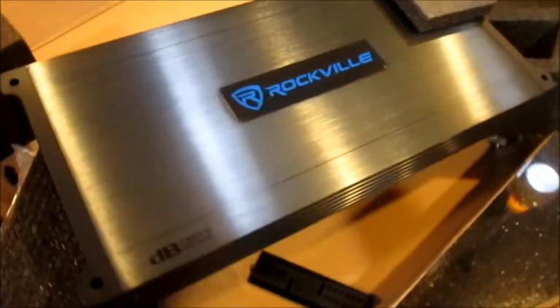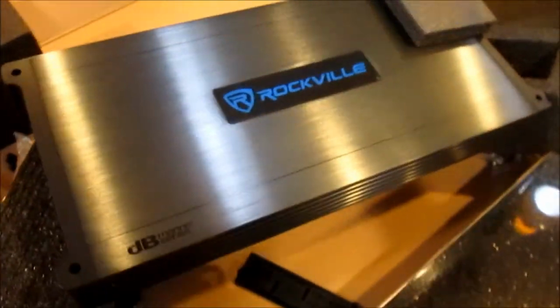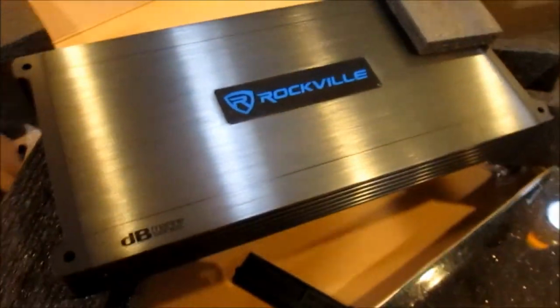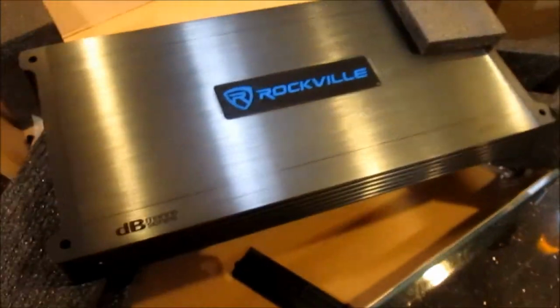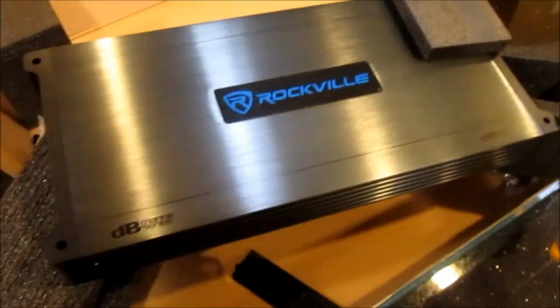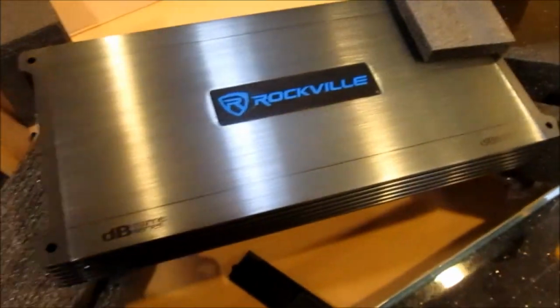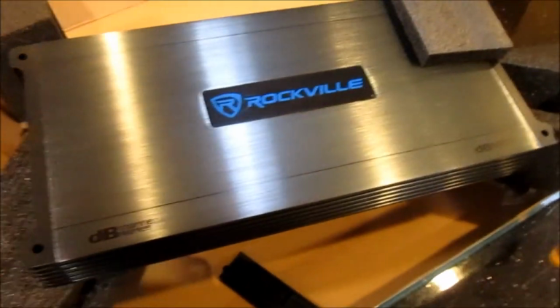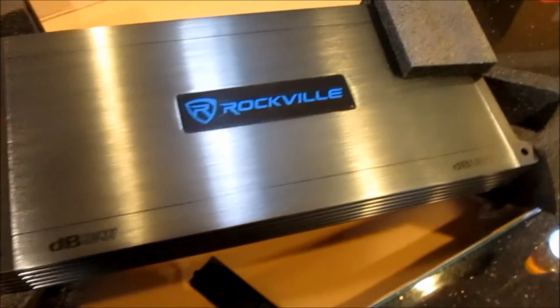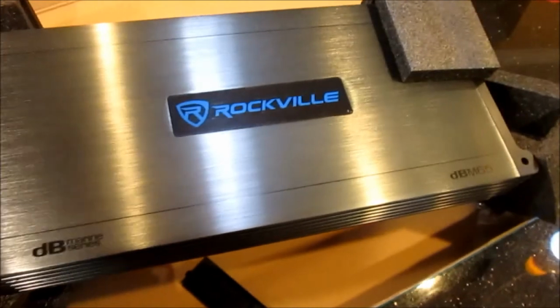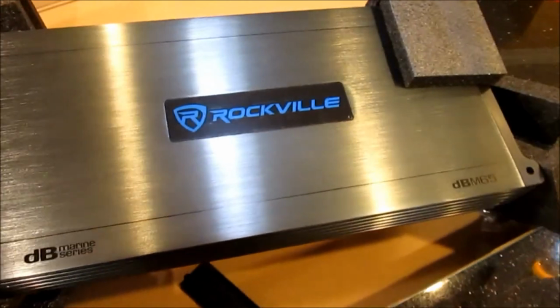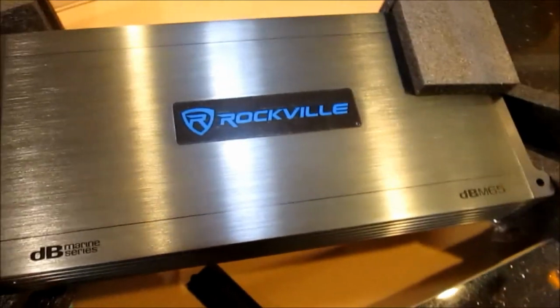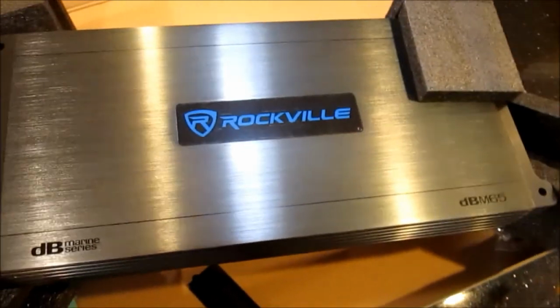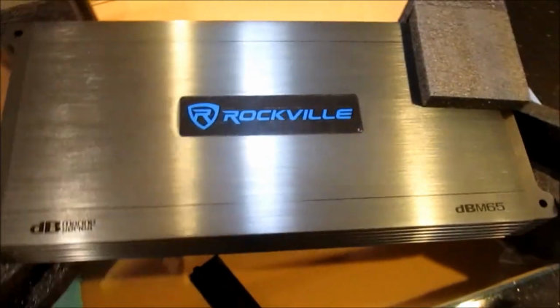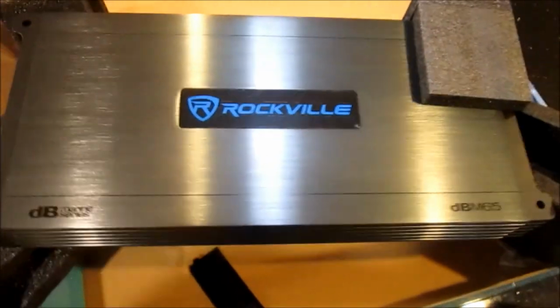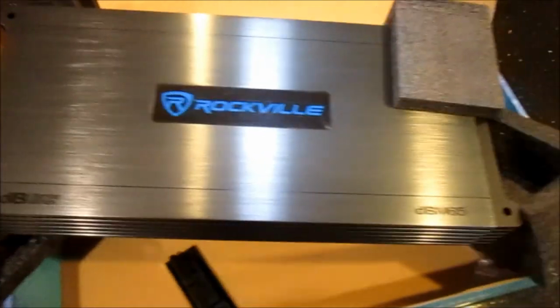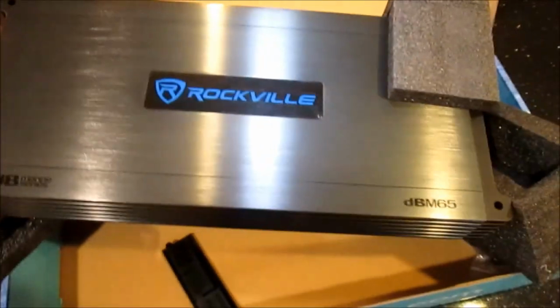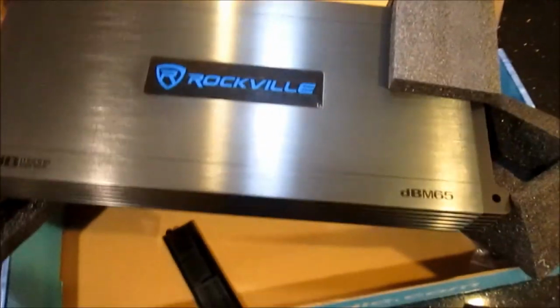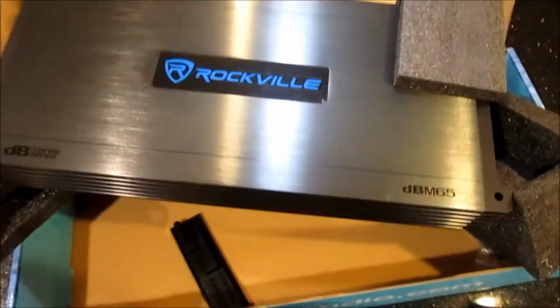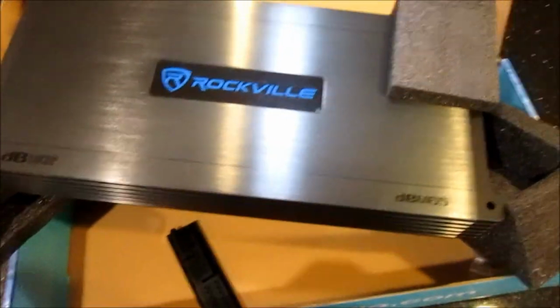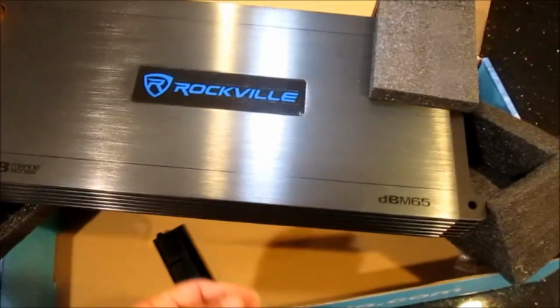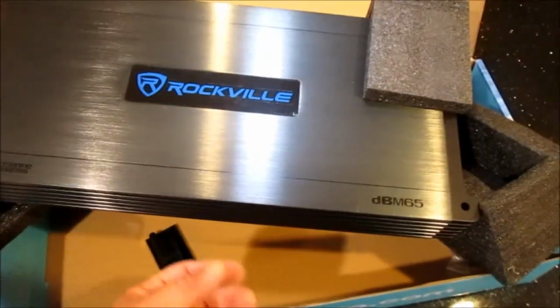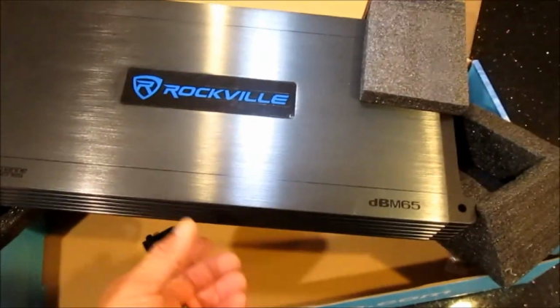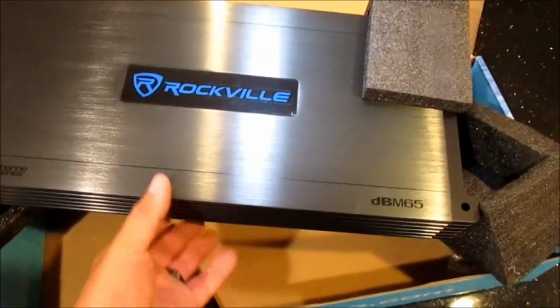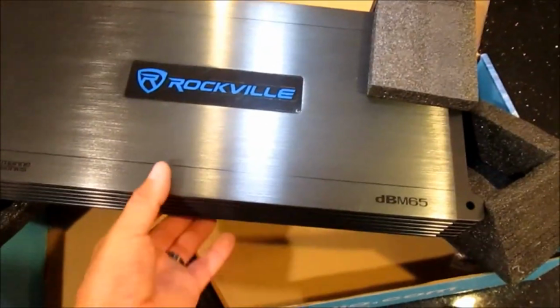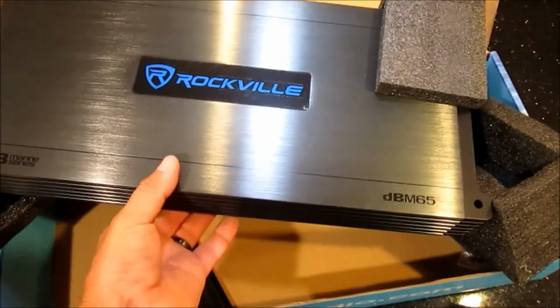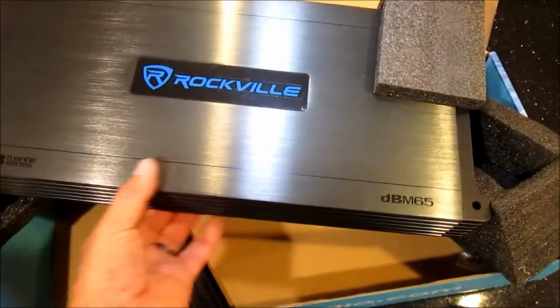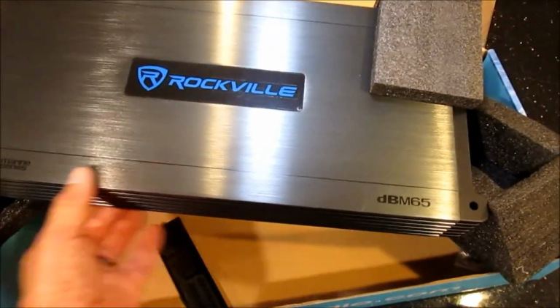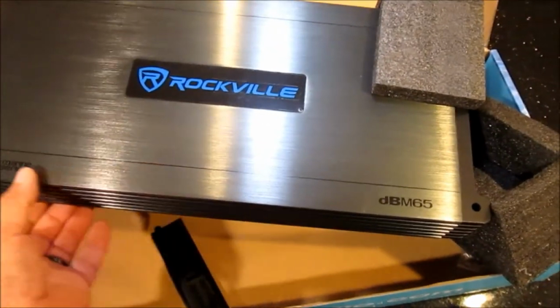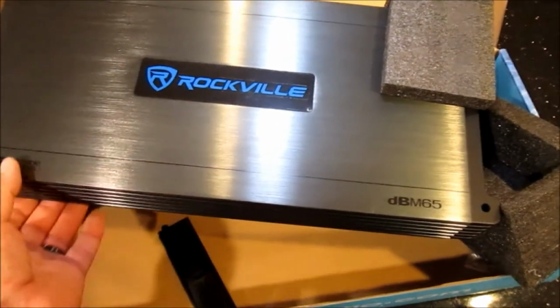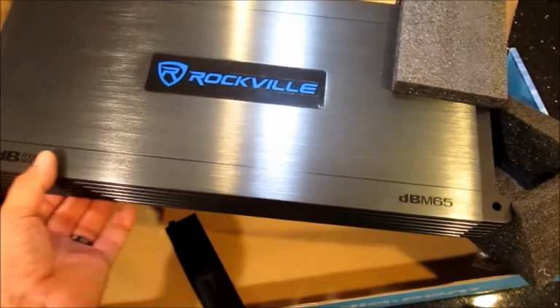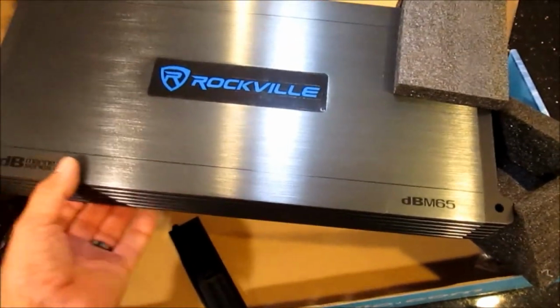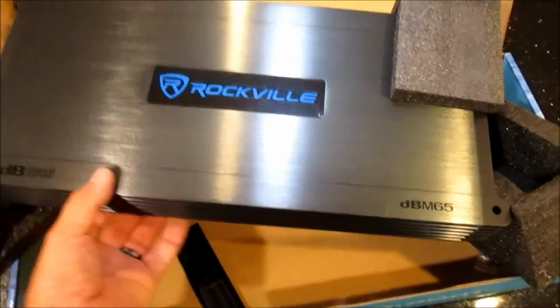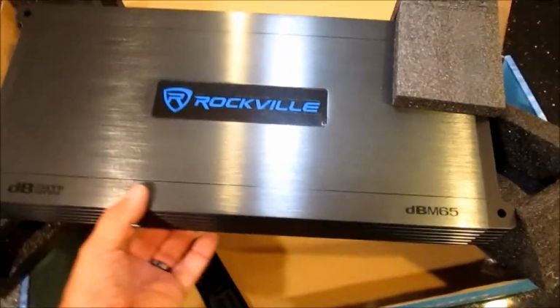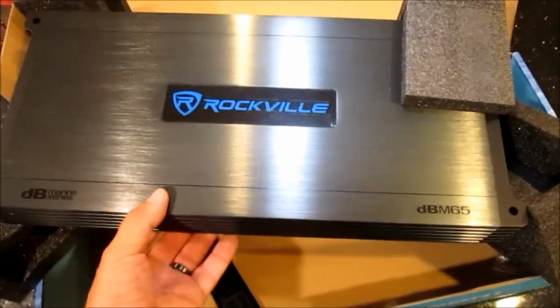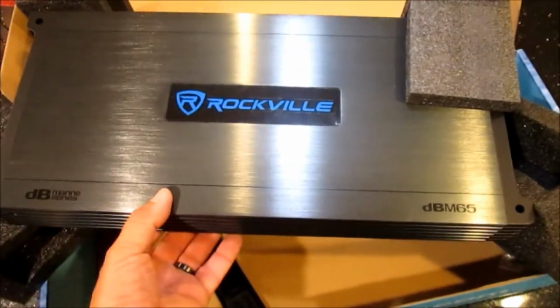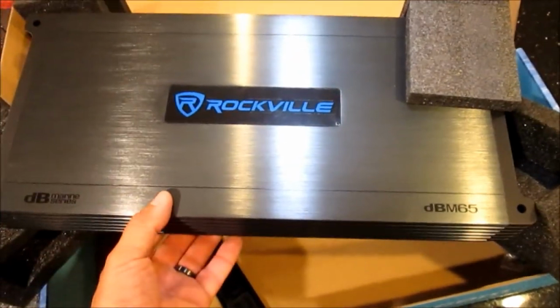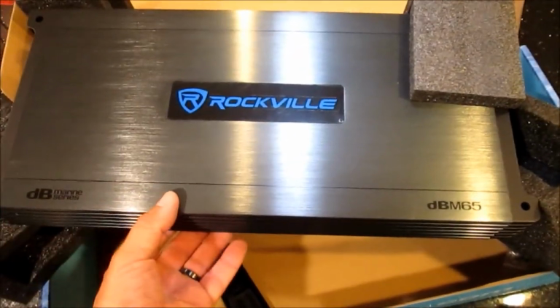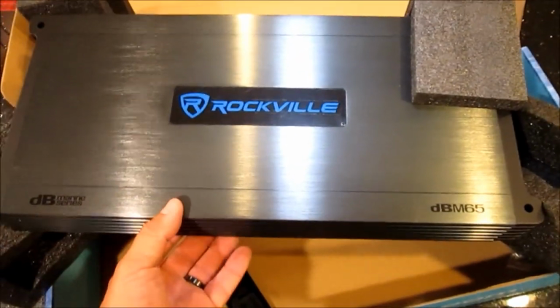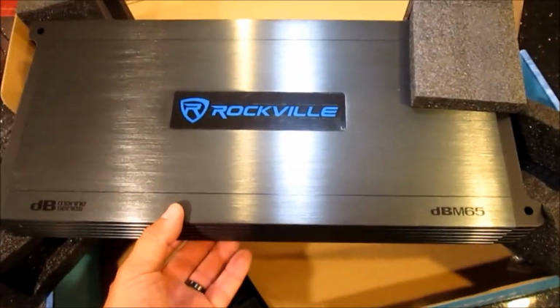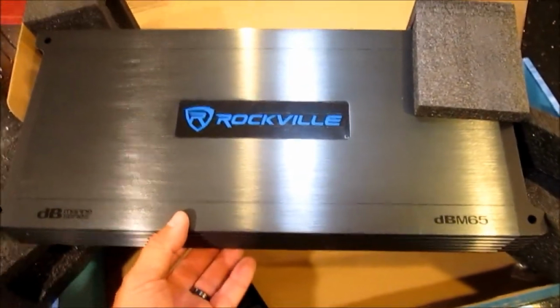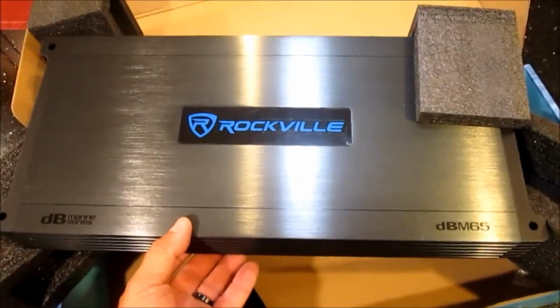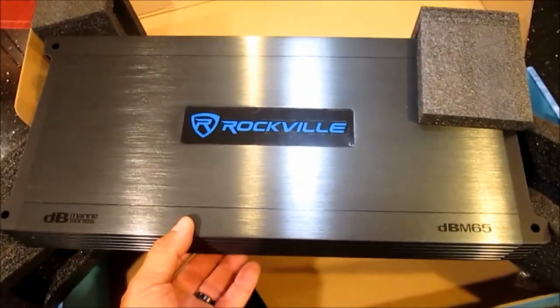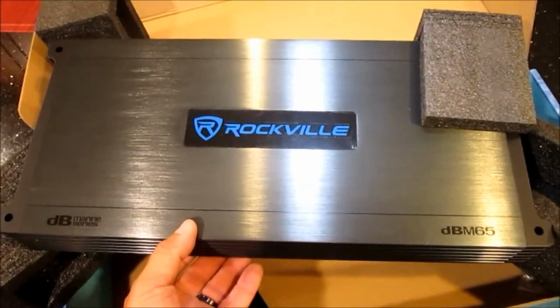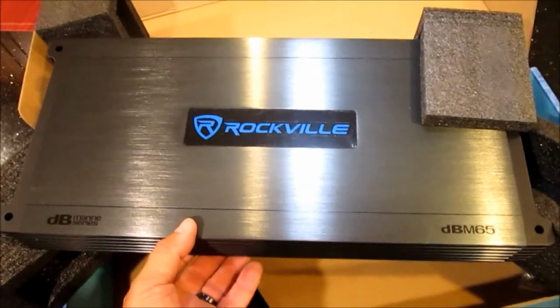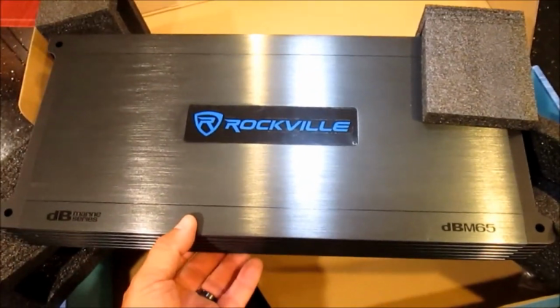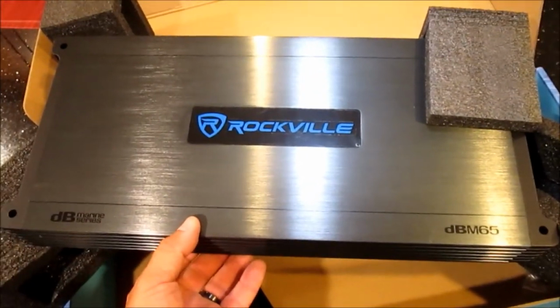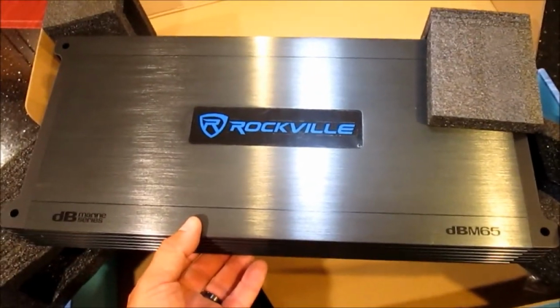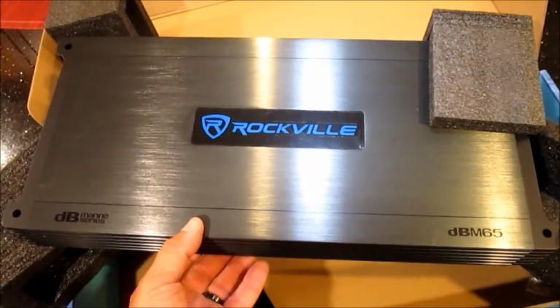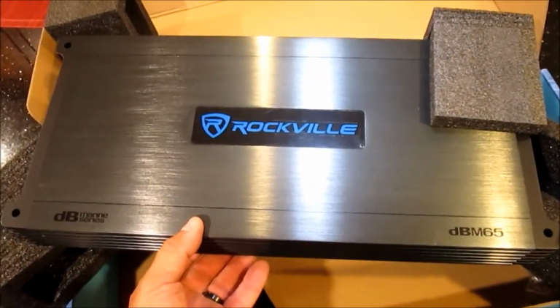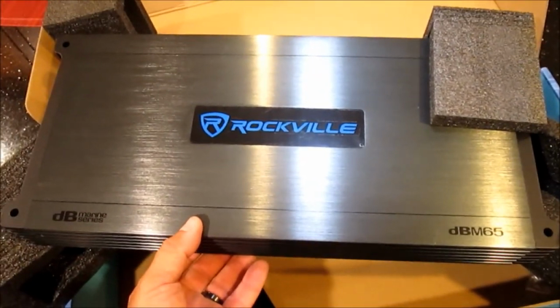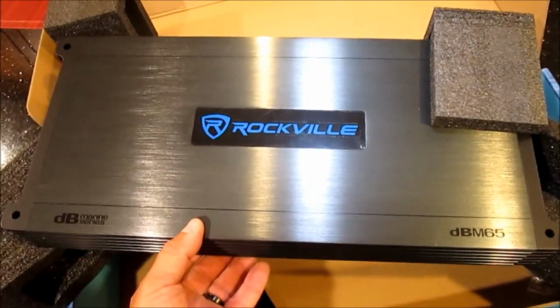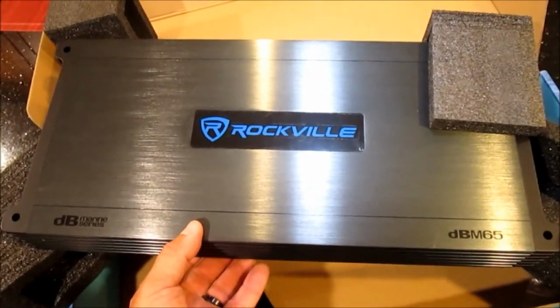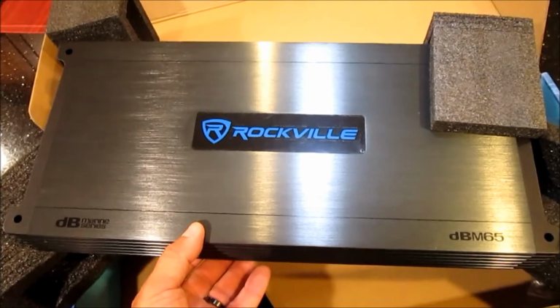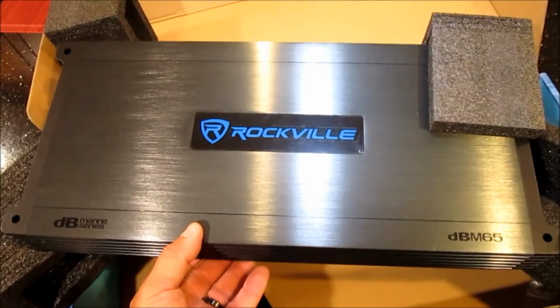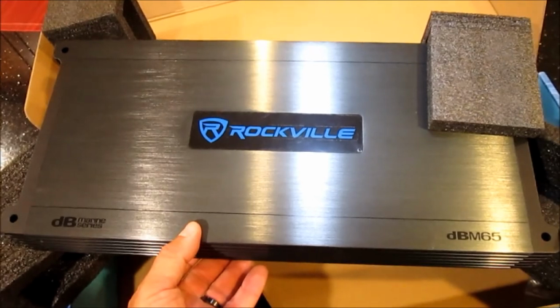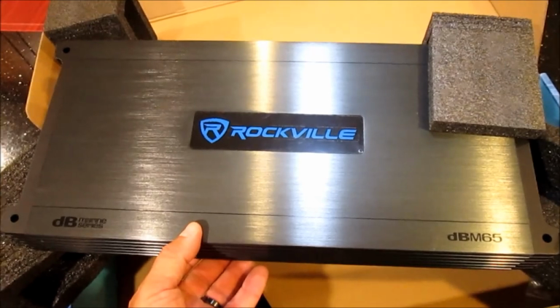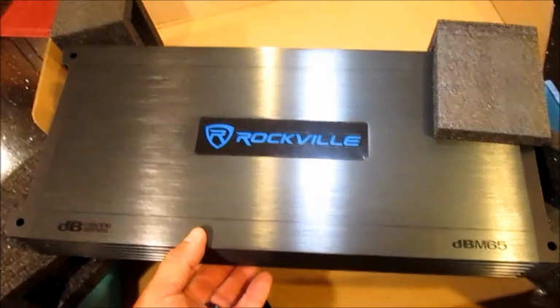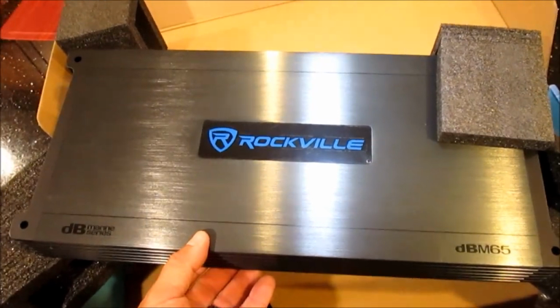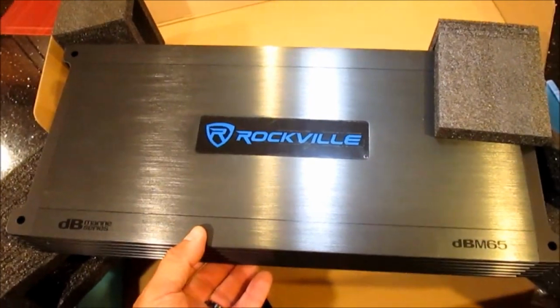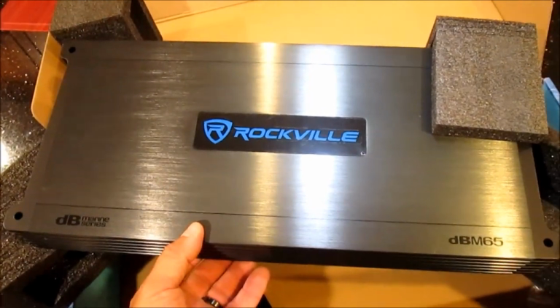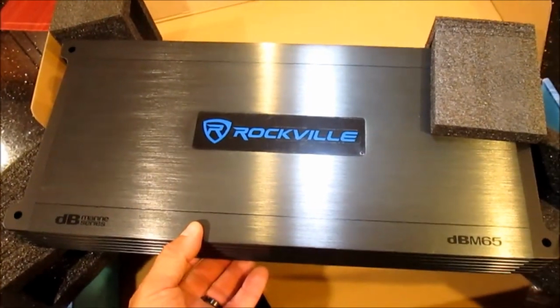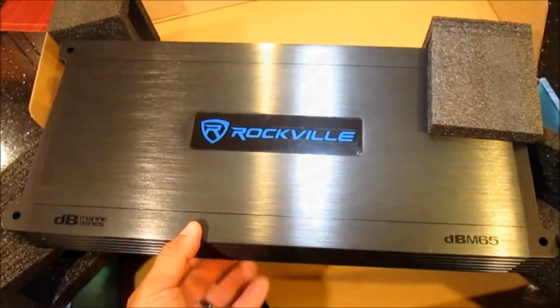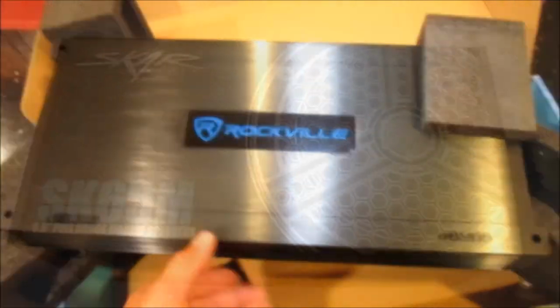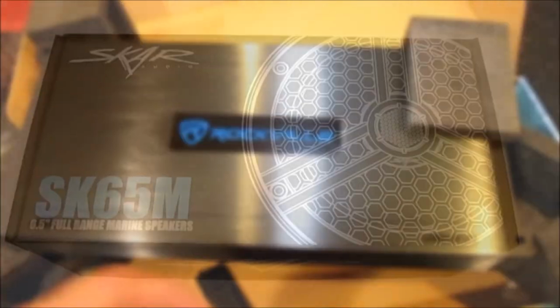The amp is also quite large - I was not expecting it to be this big. It's probably going to make mounting it a little bit of a challenge.